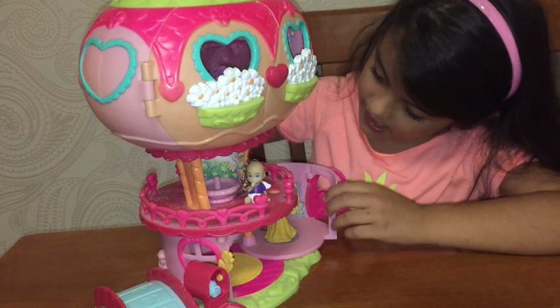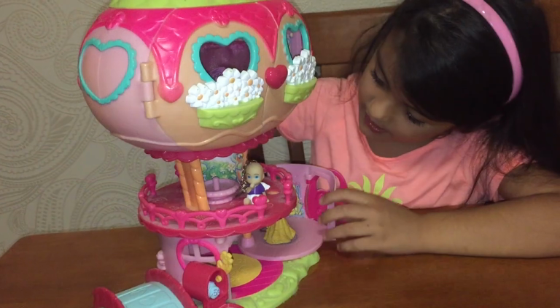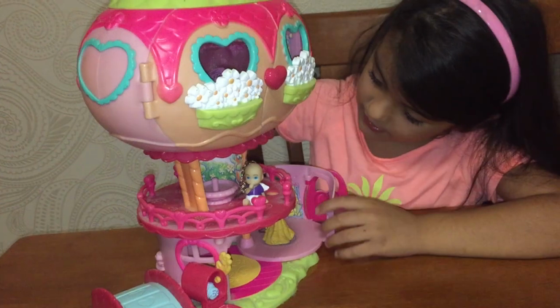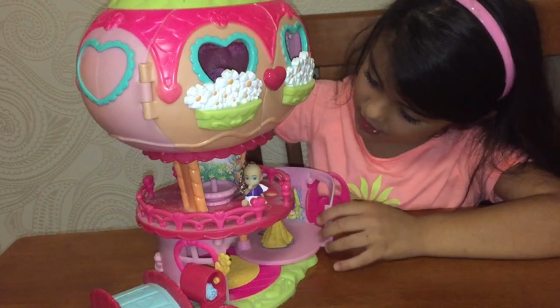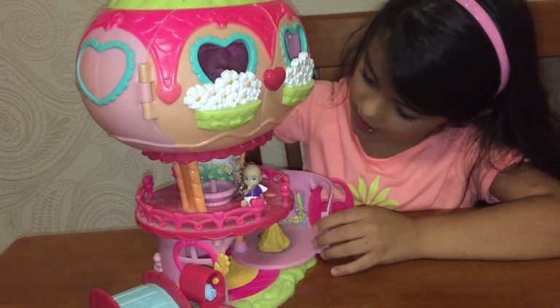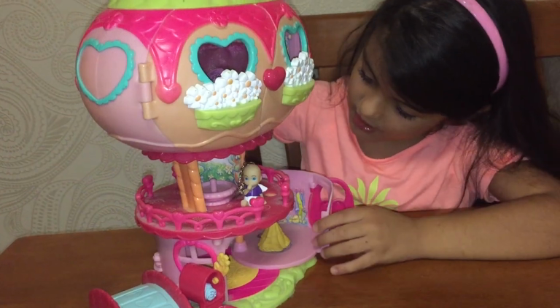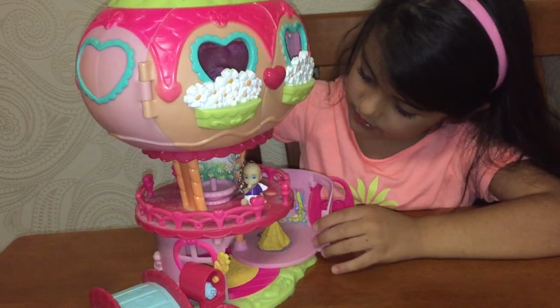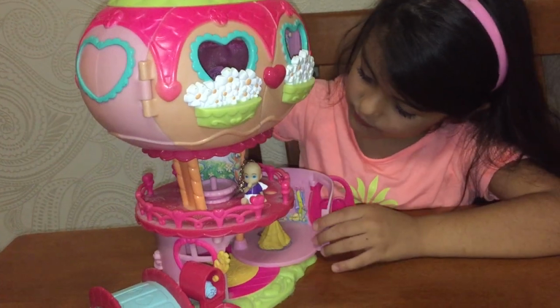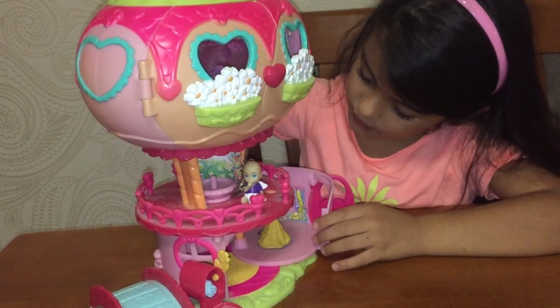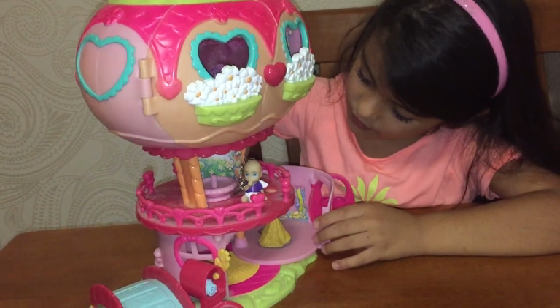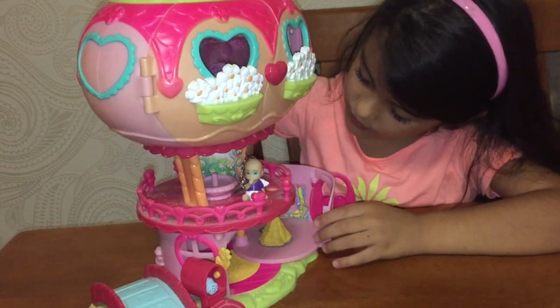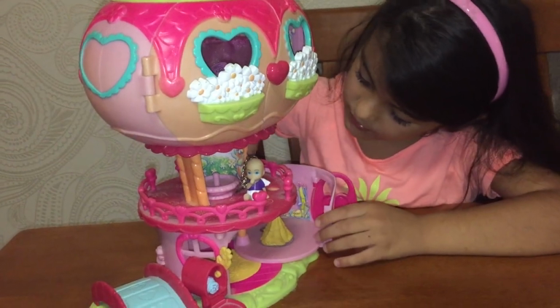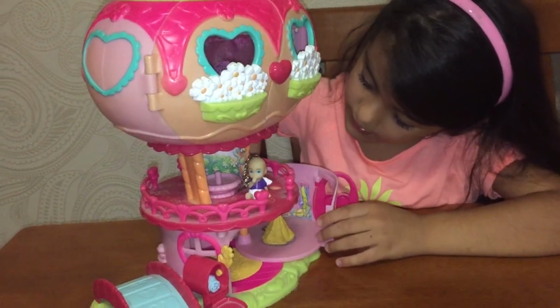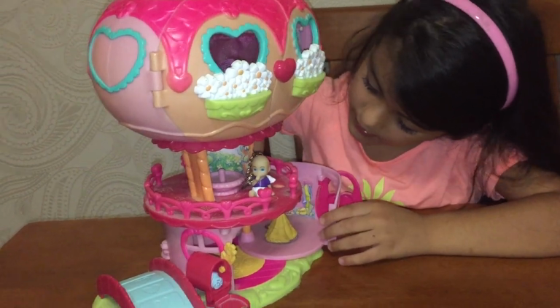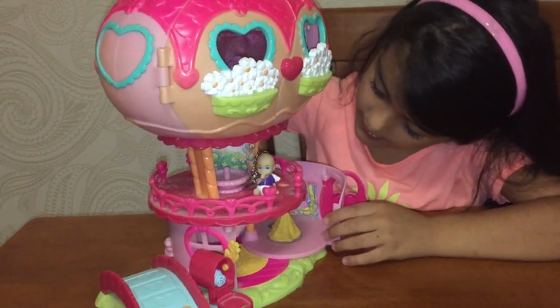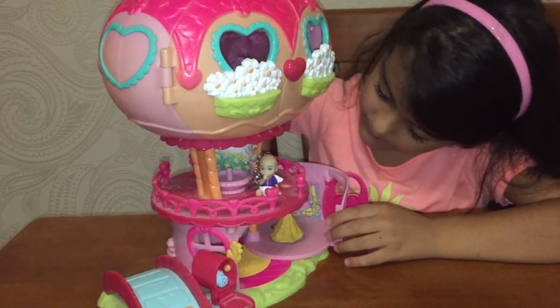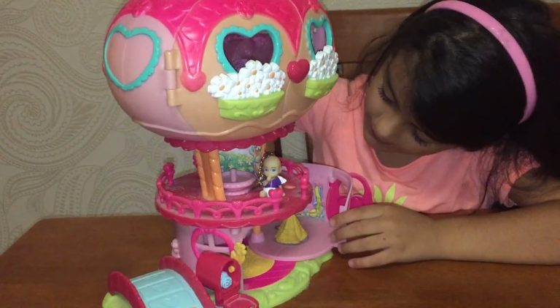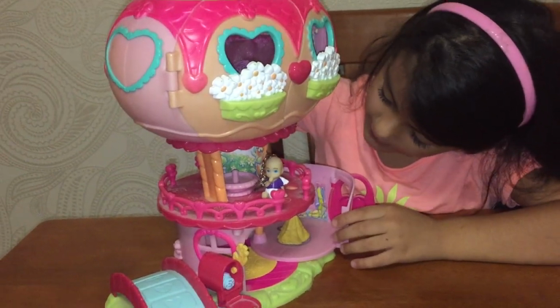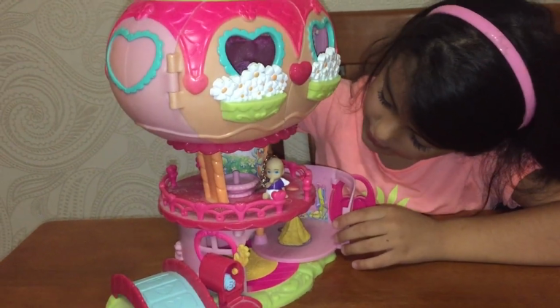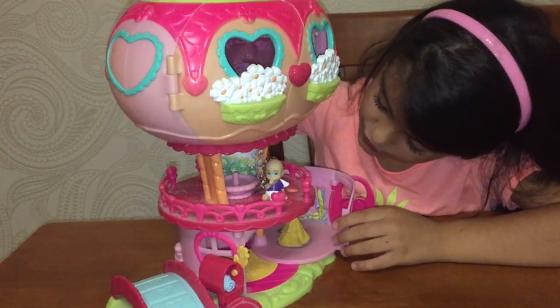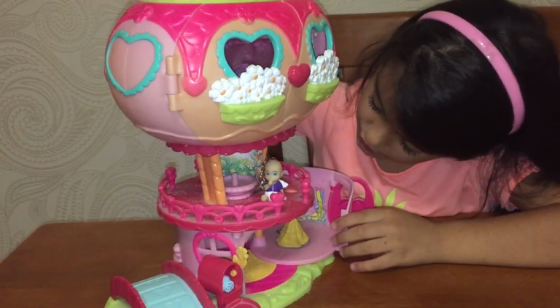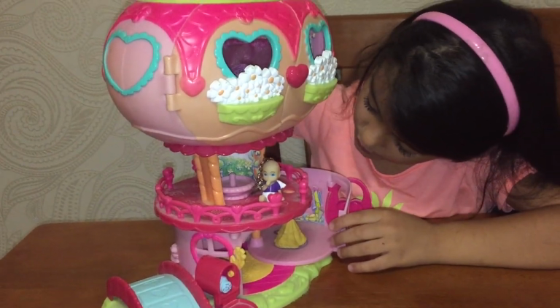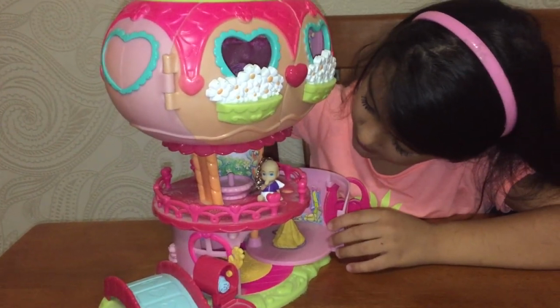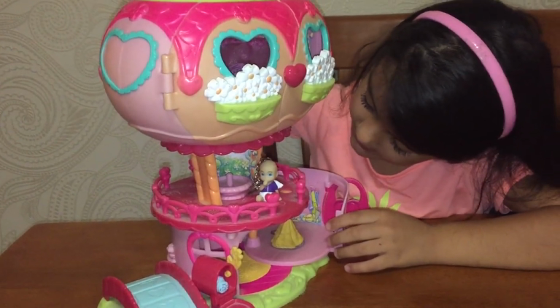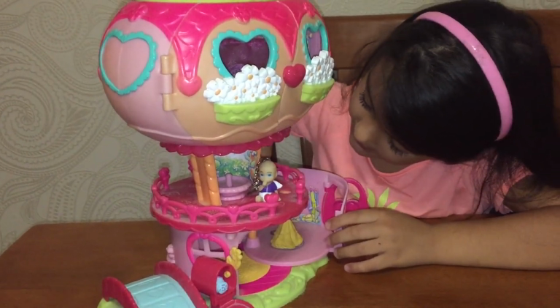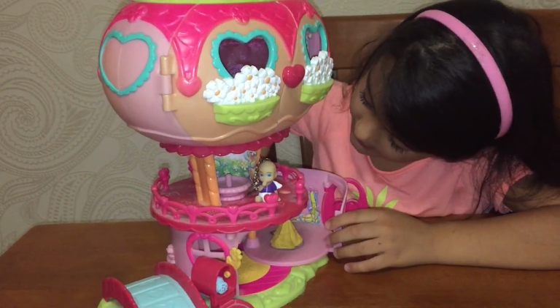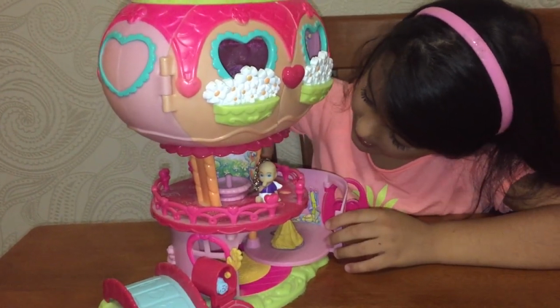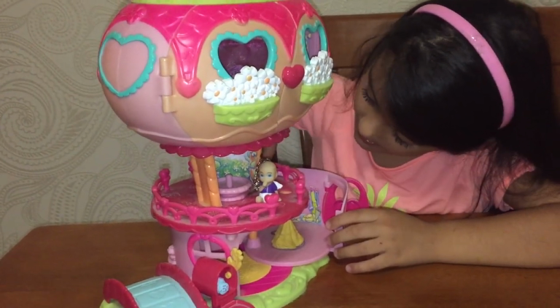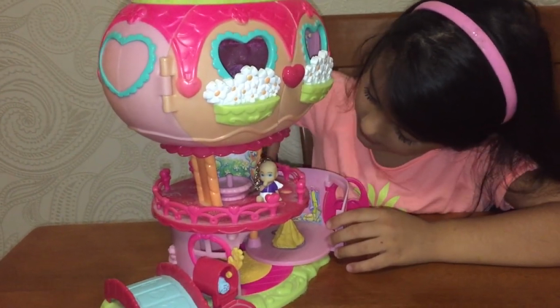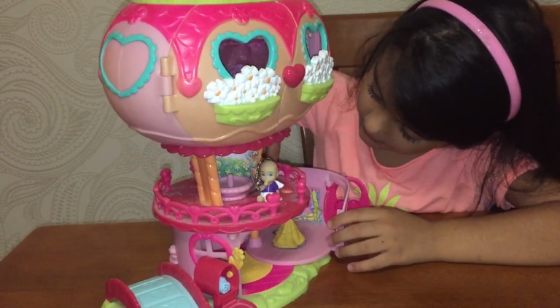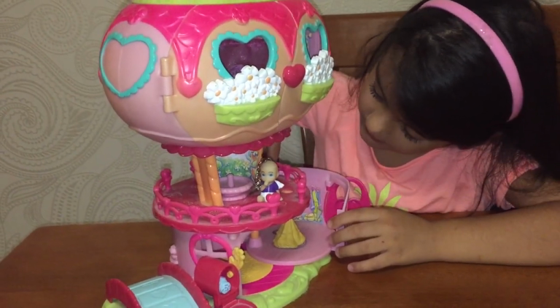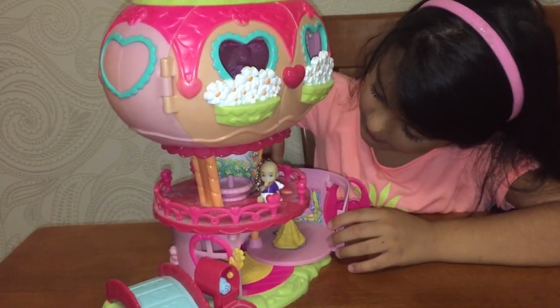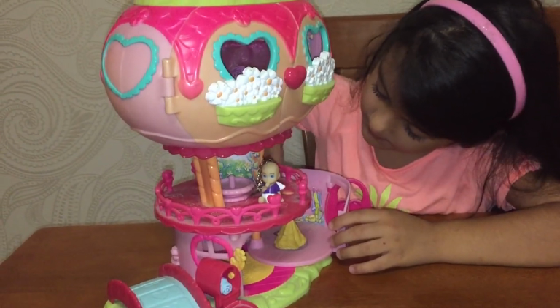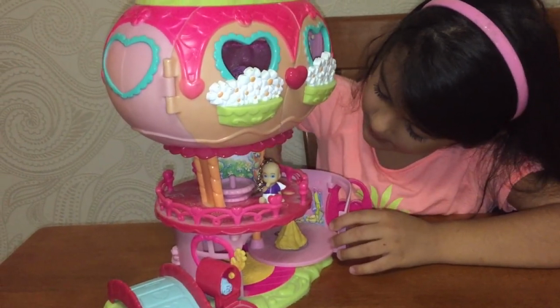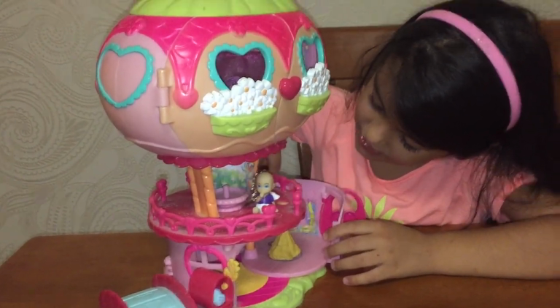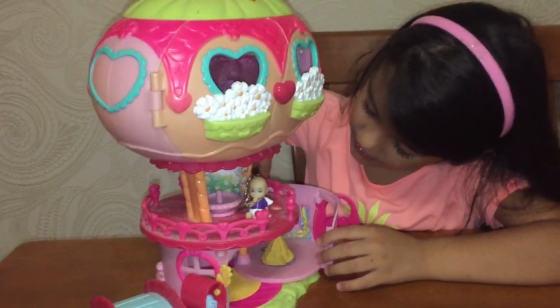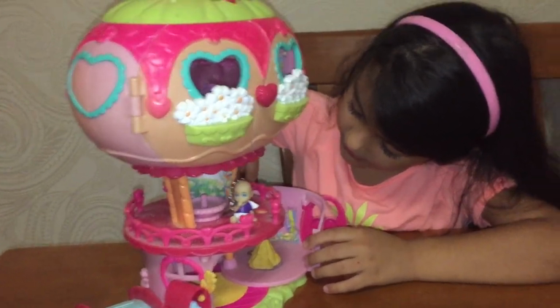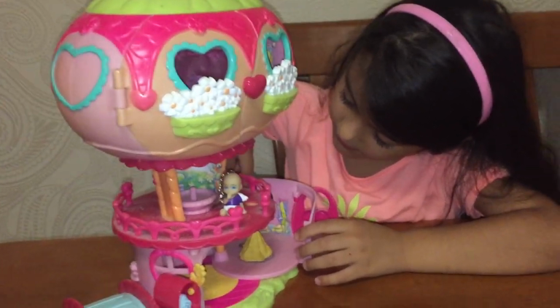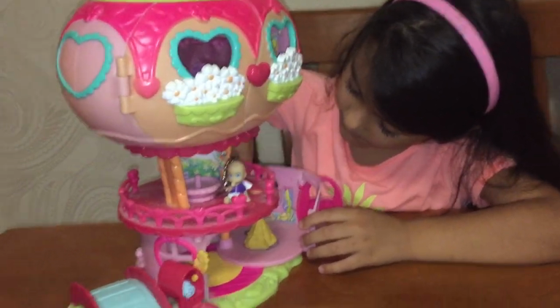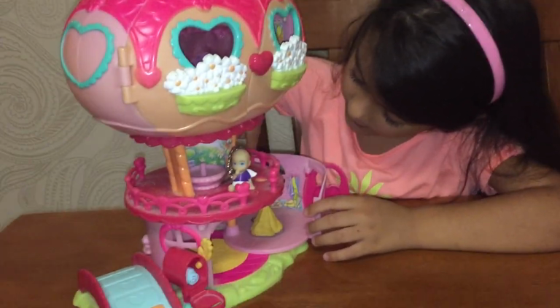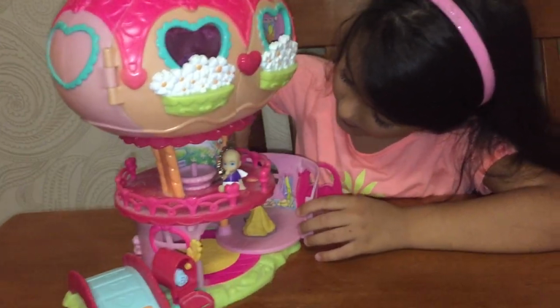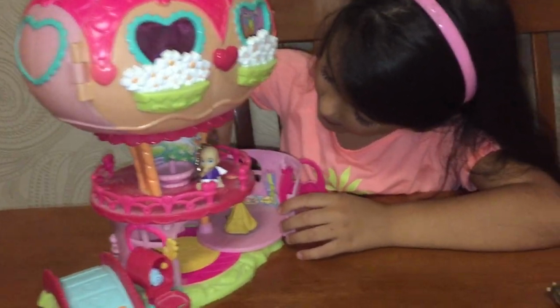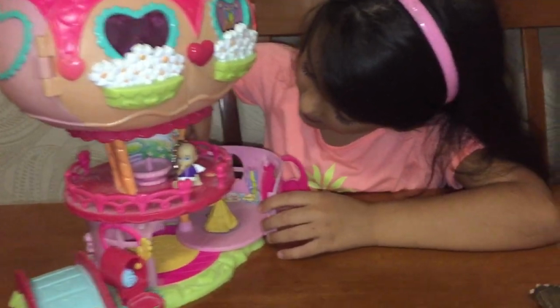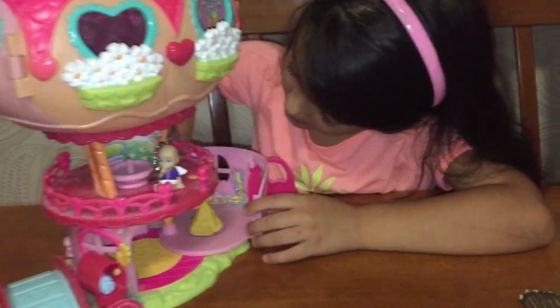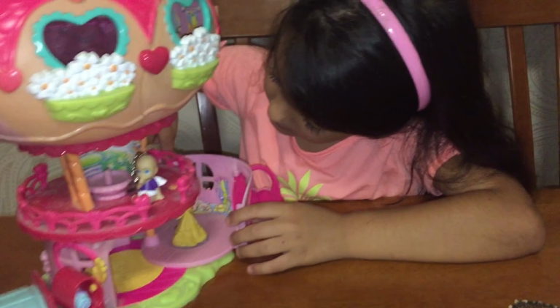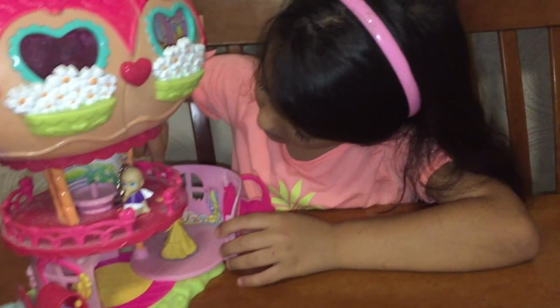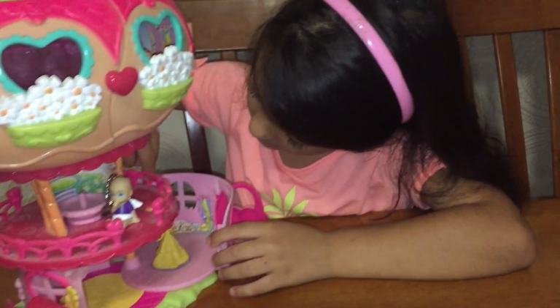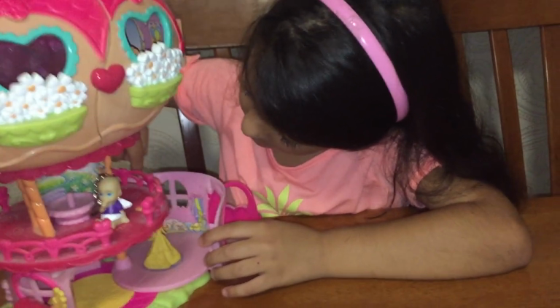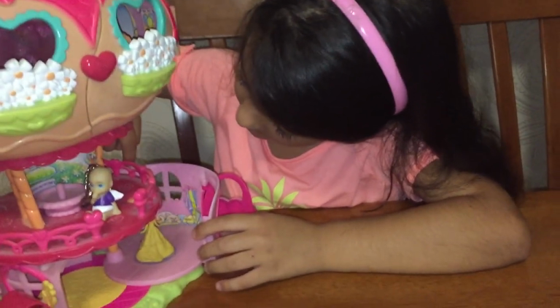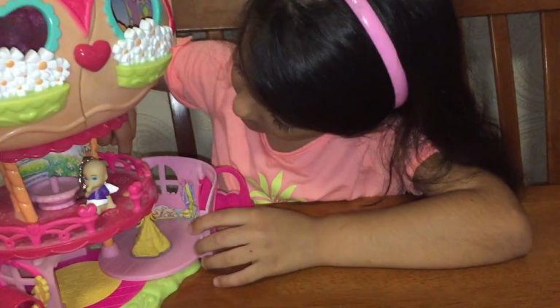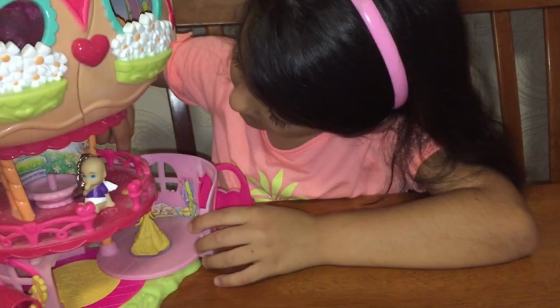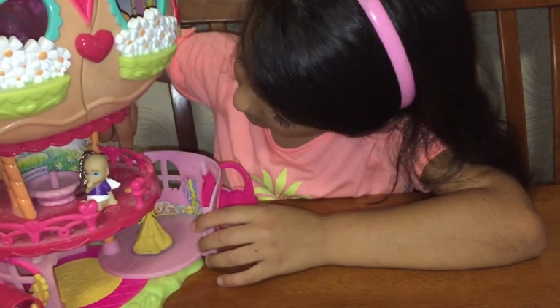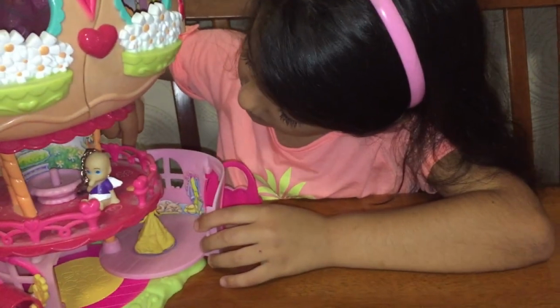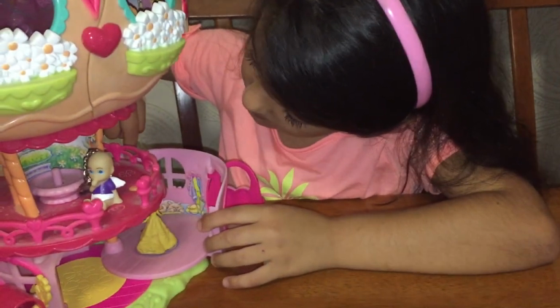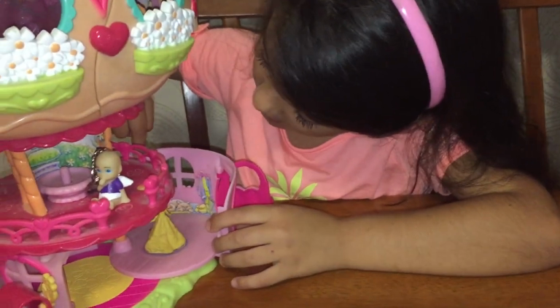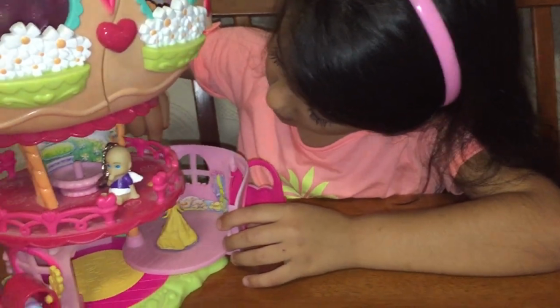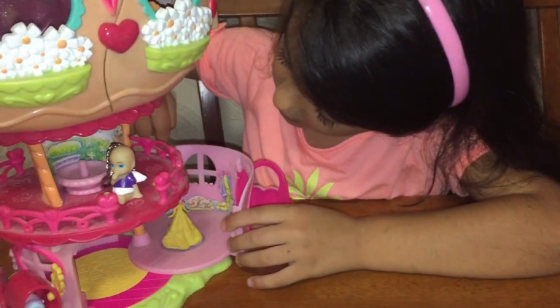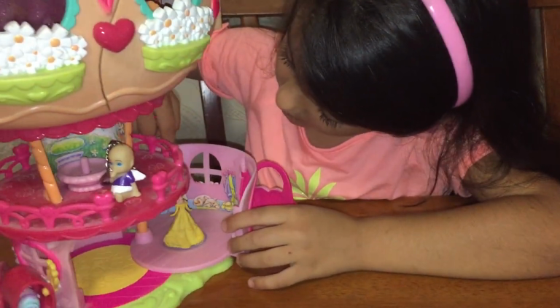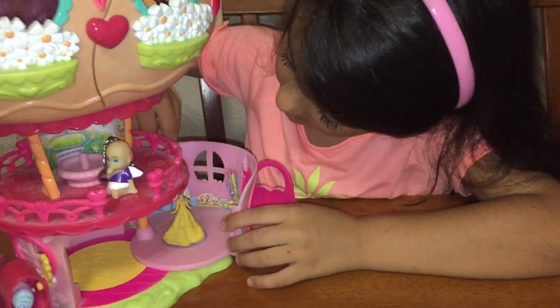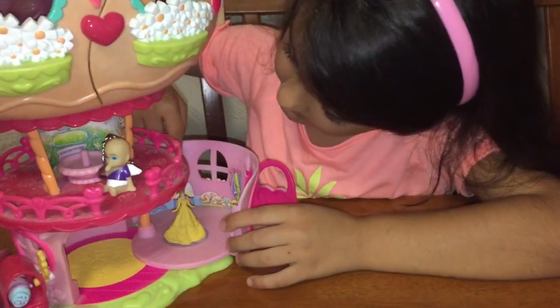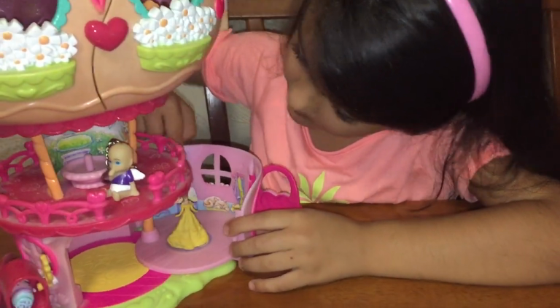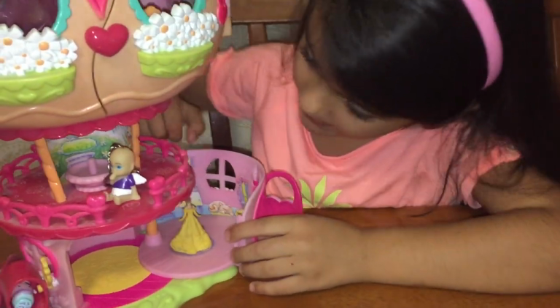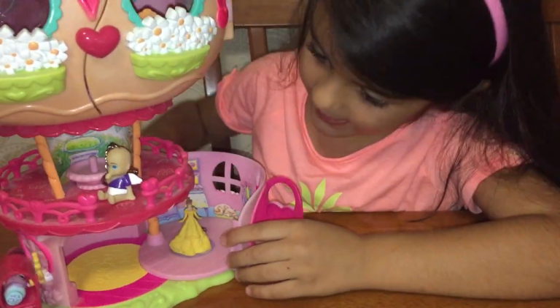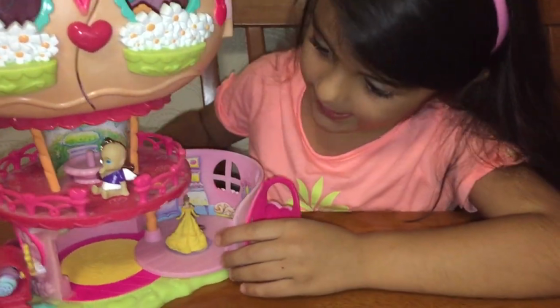And guys, we also have a drawer here and some pictures of it. So we have a tomato and a pear.